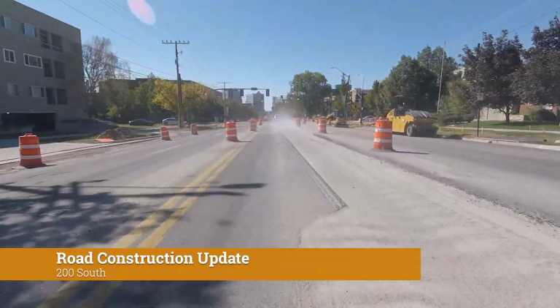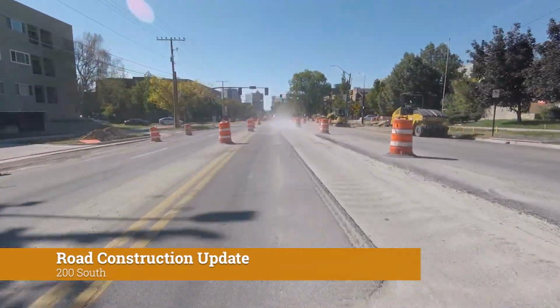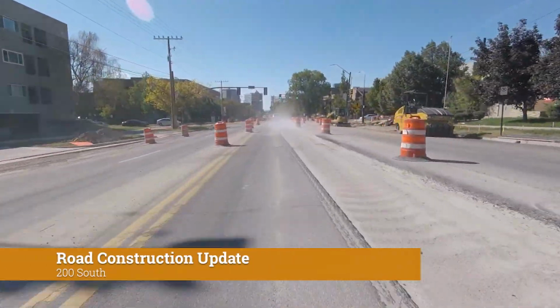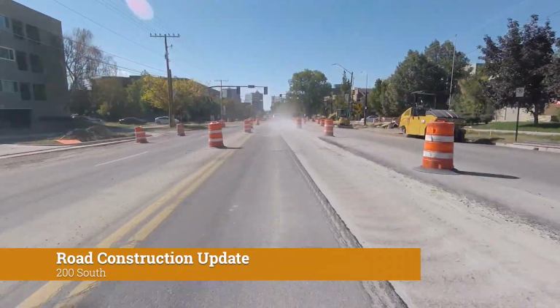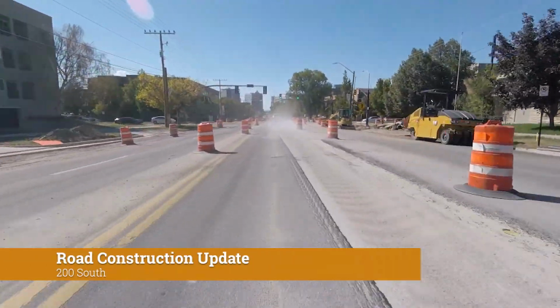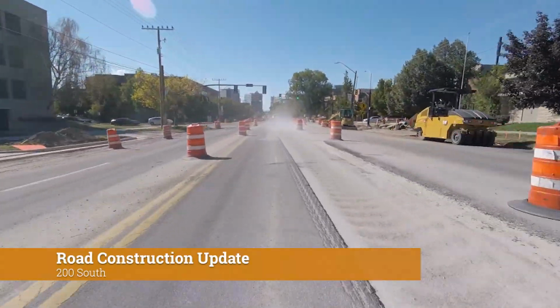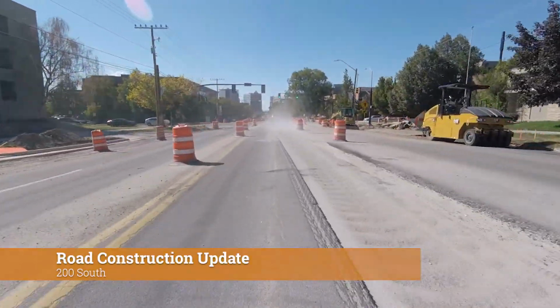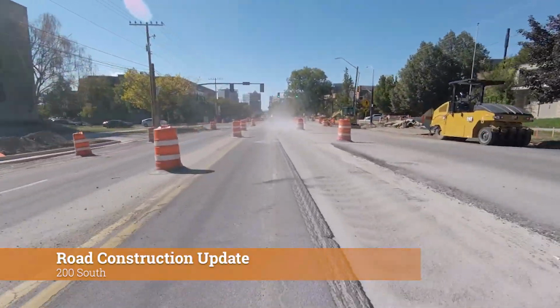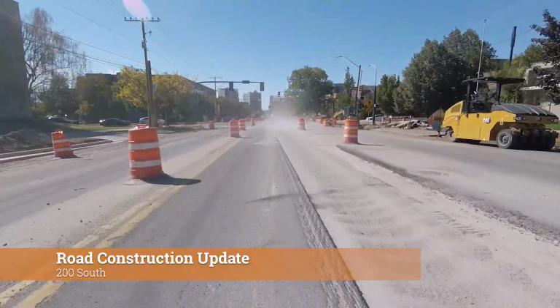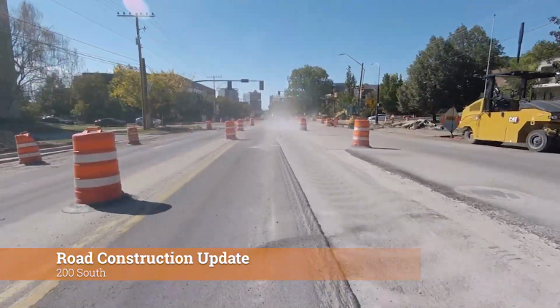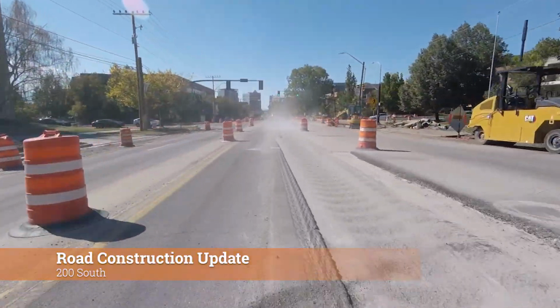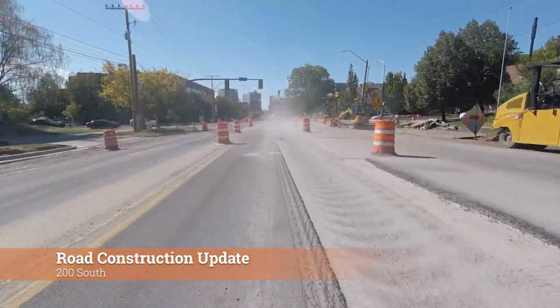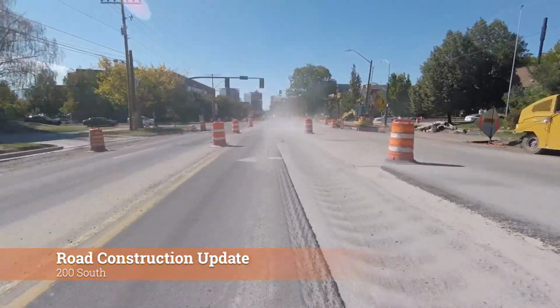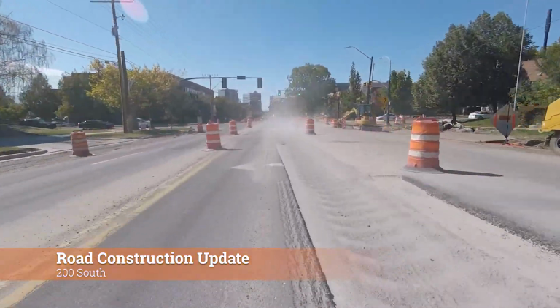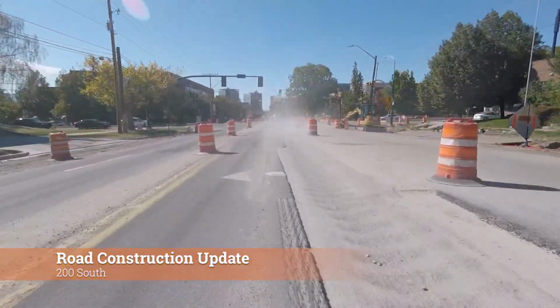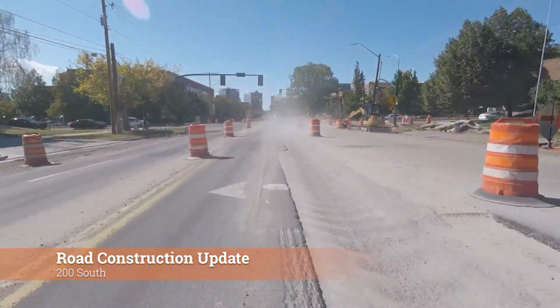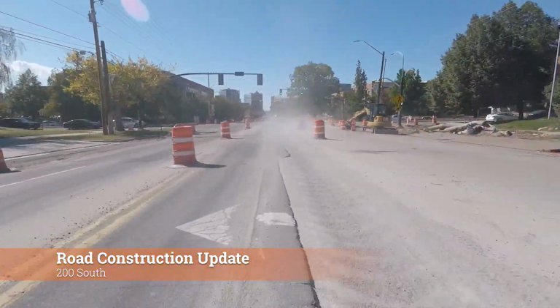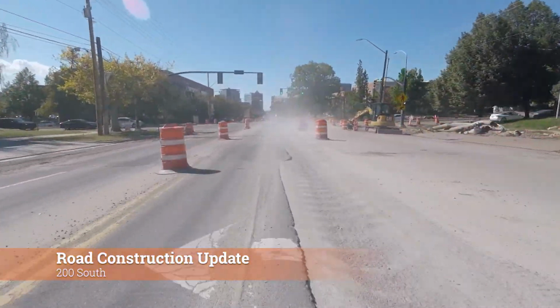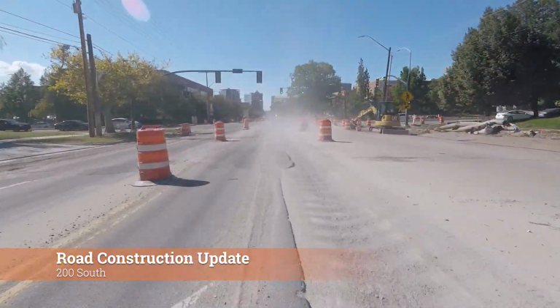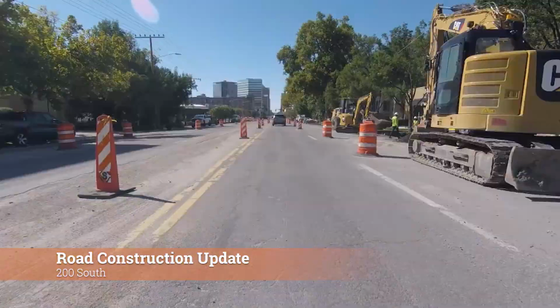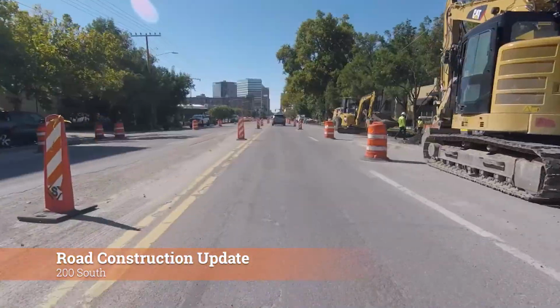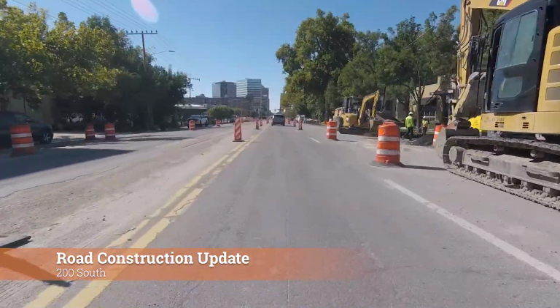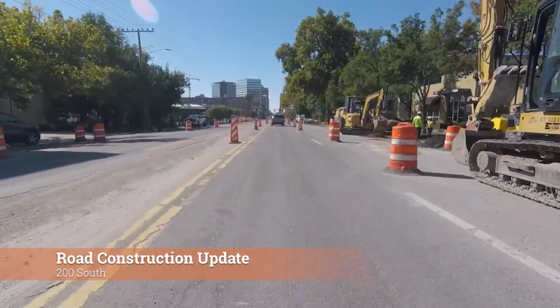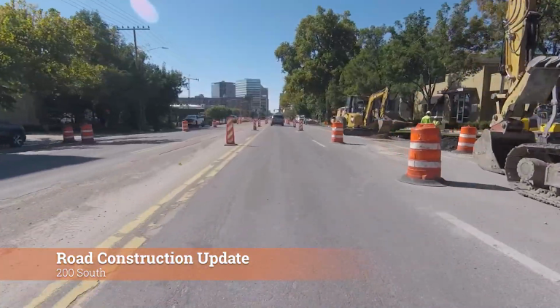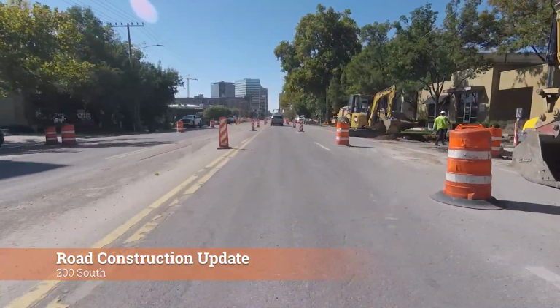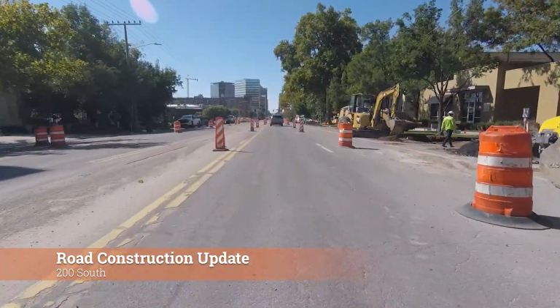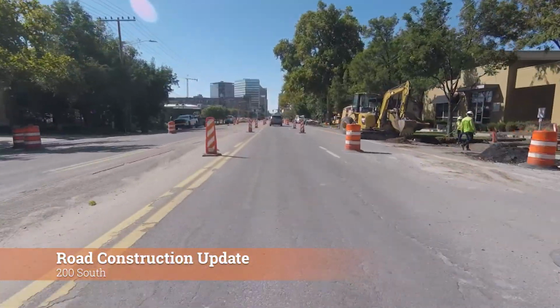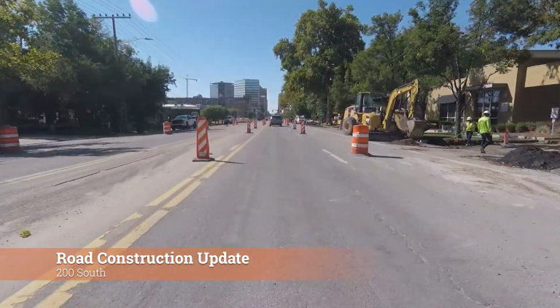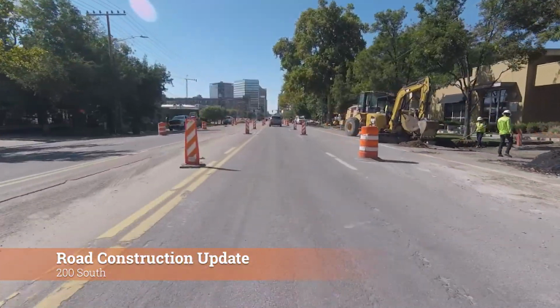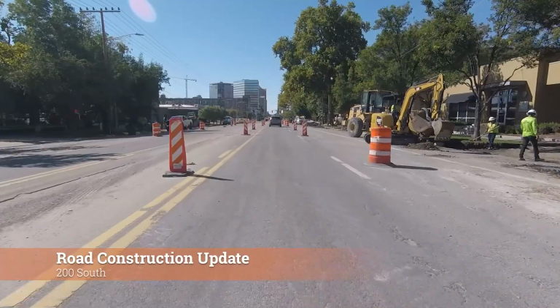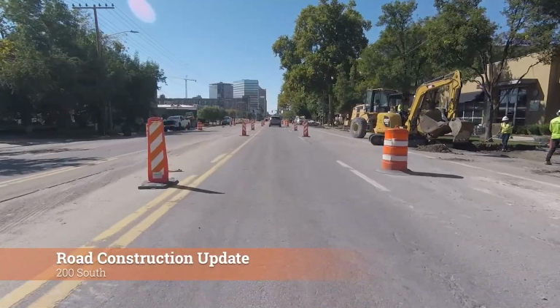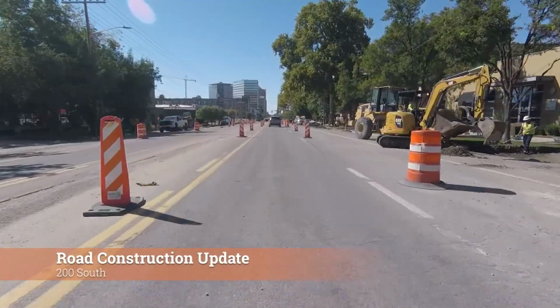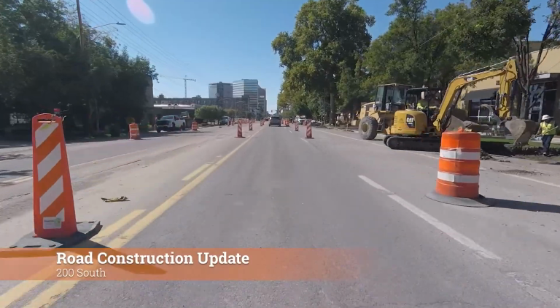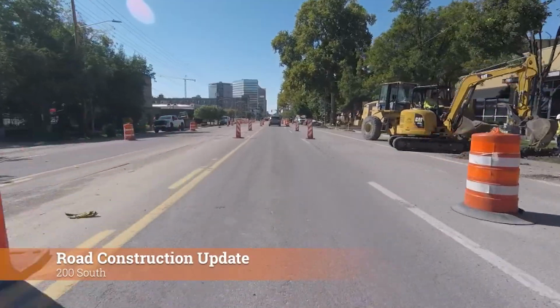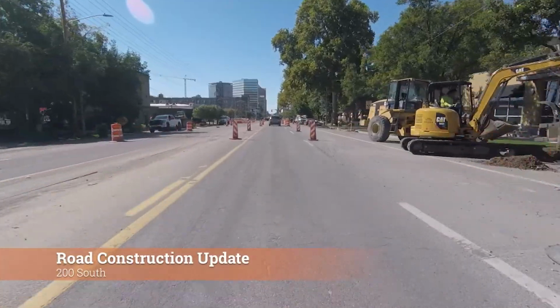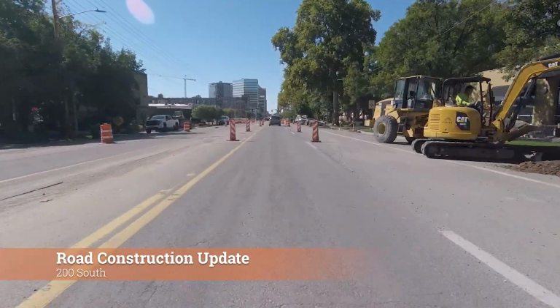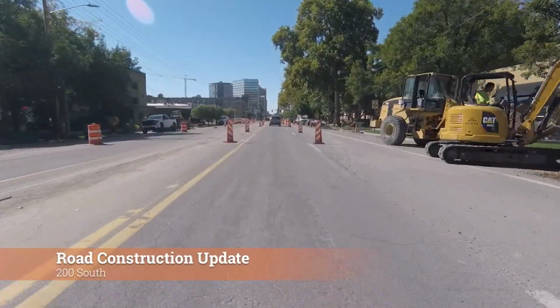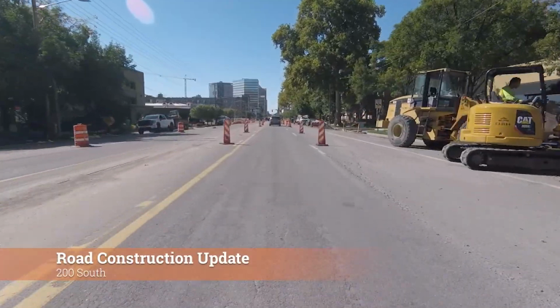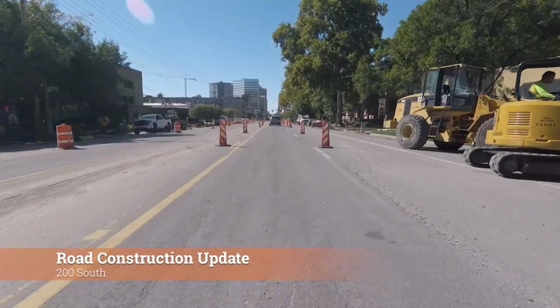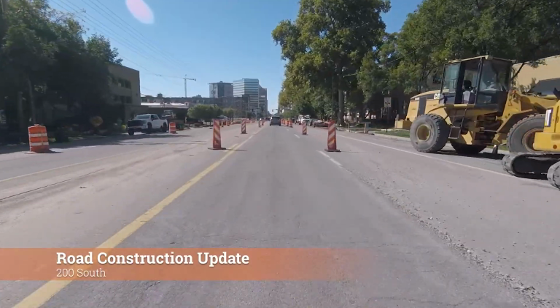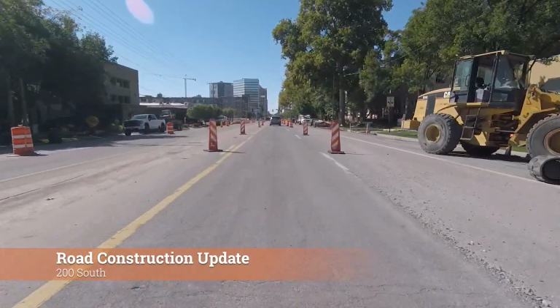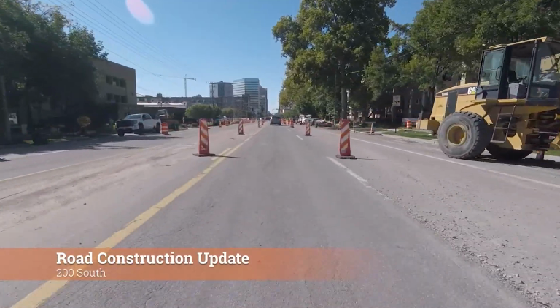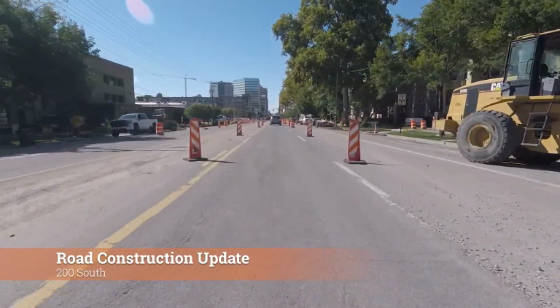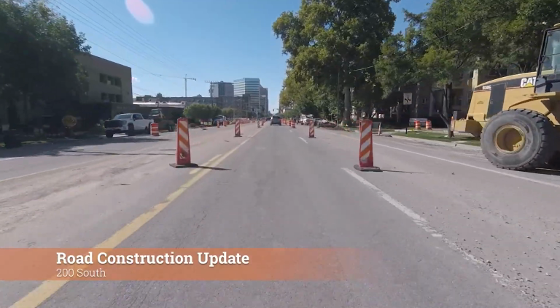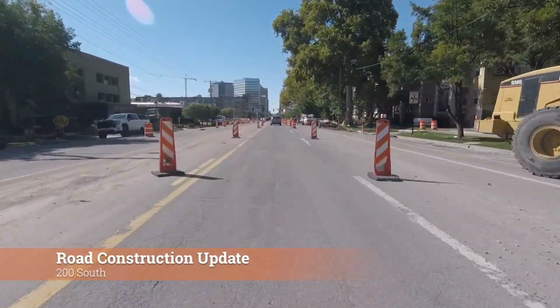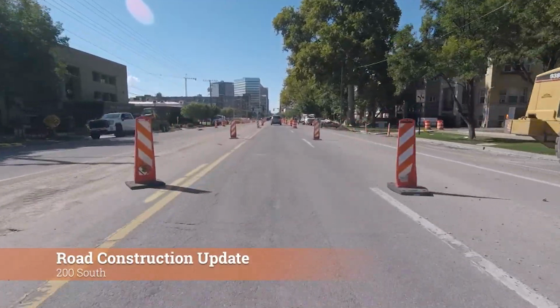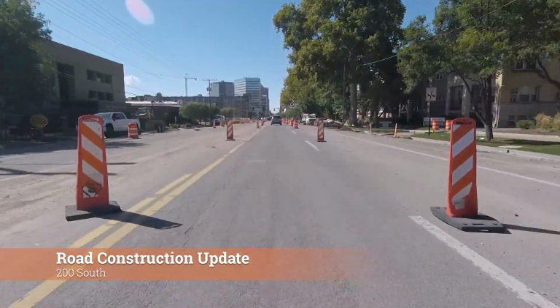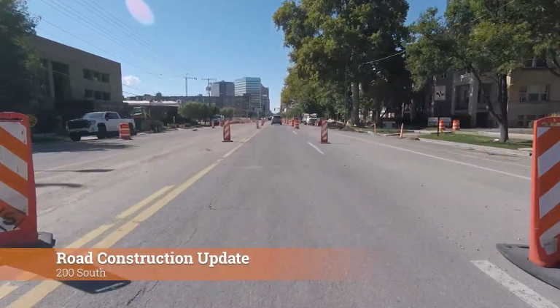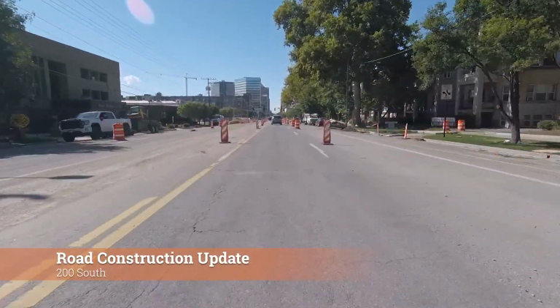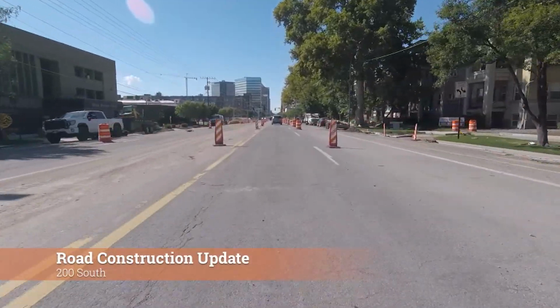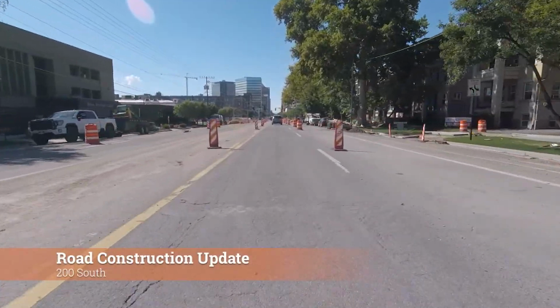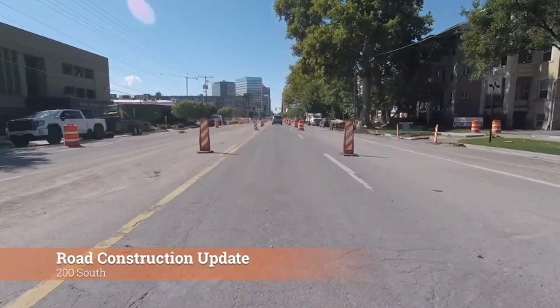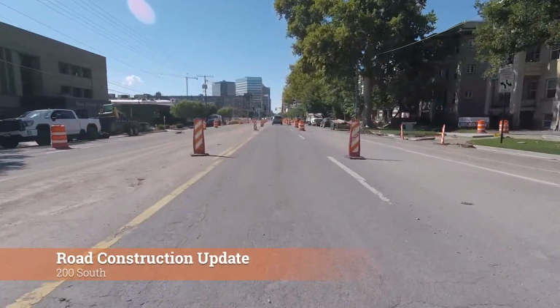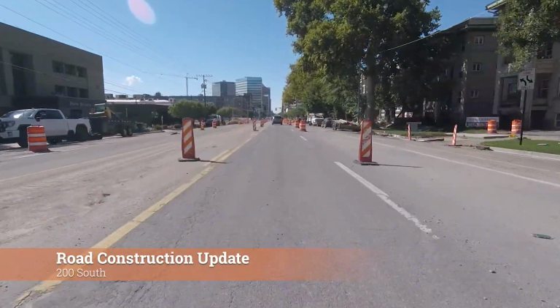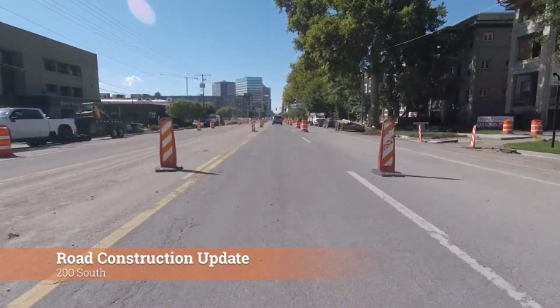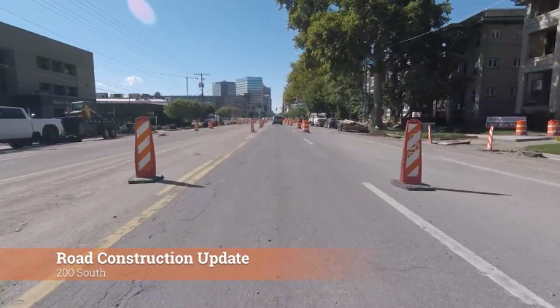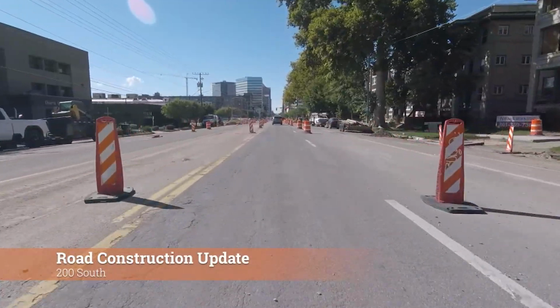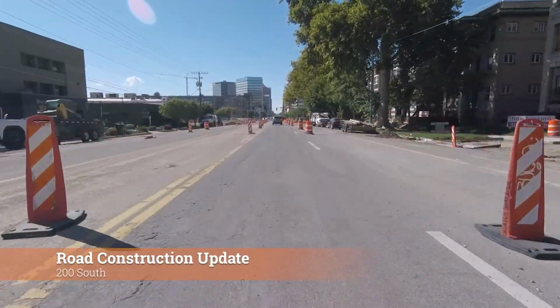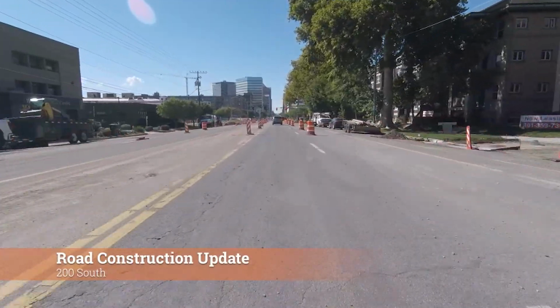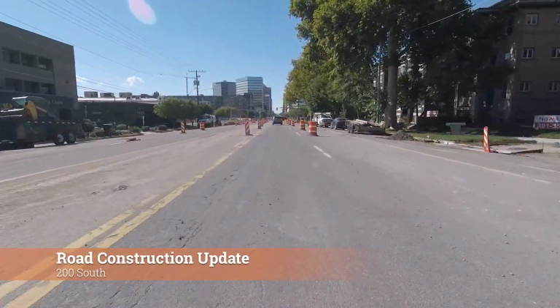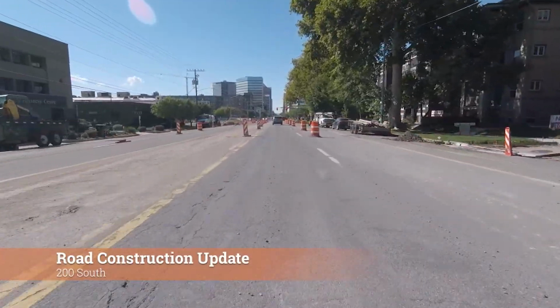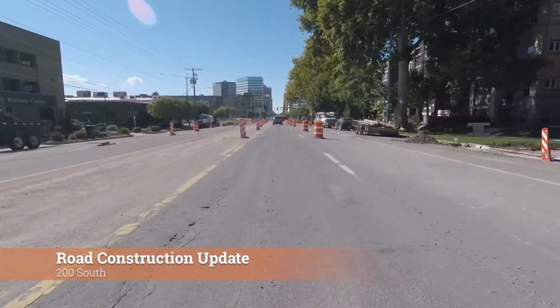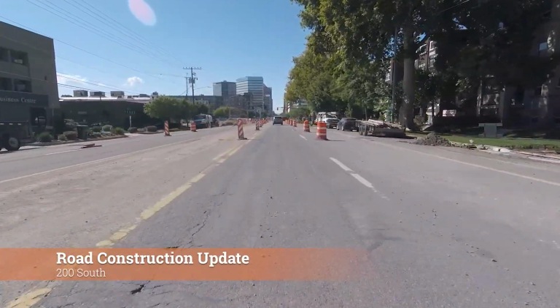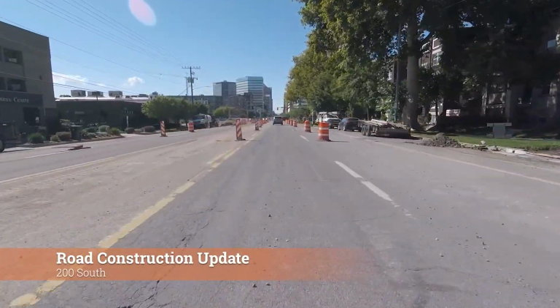Finally, the block on 900 to 1000 East is closed through mid-November while Dominion Energy upgrades their gas line.